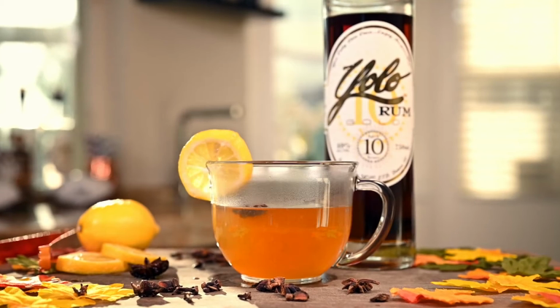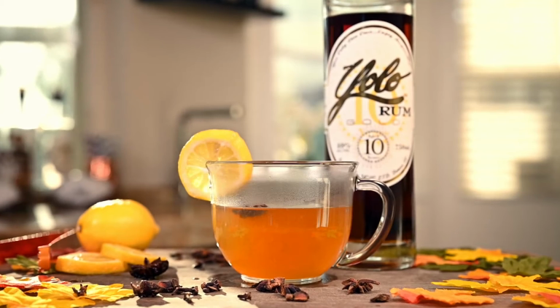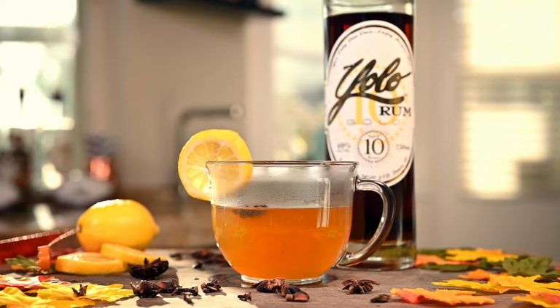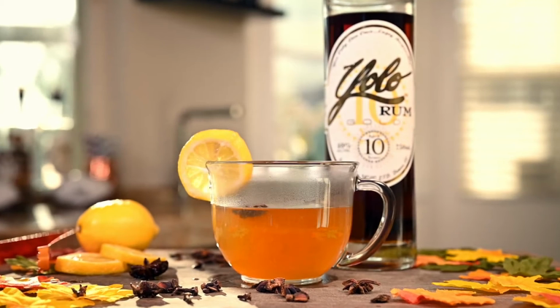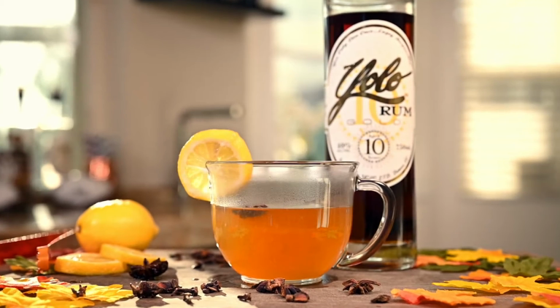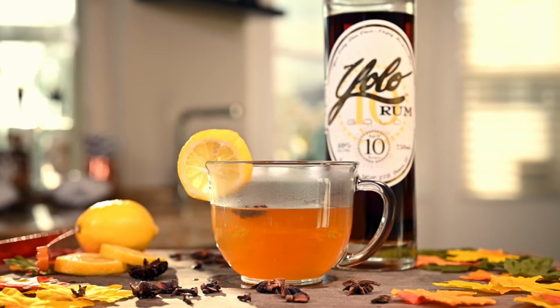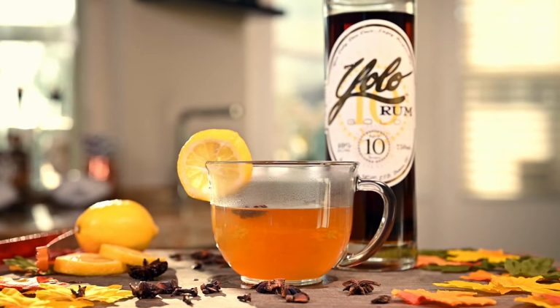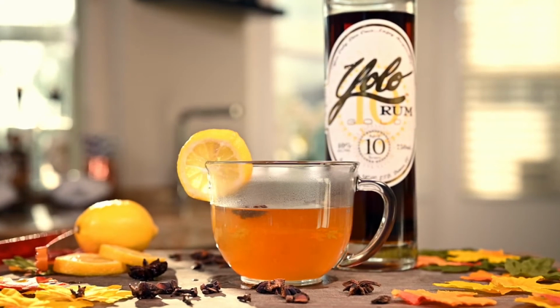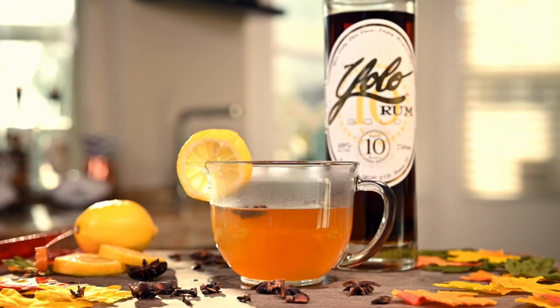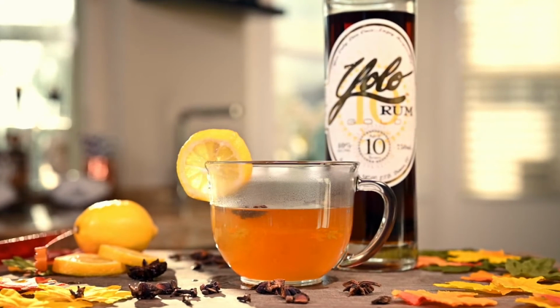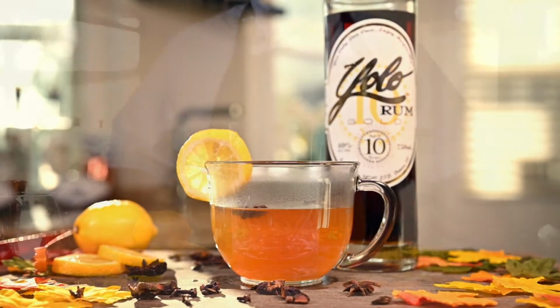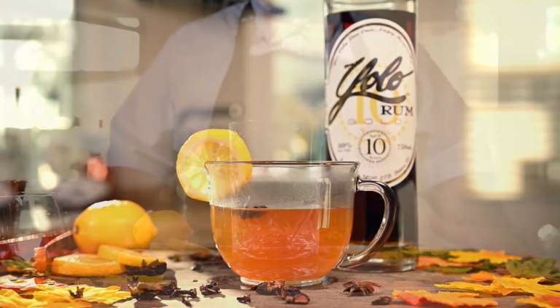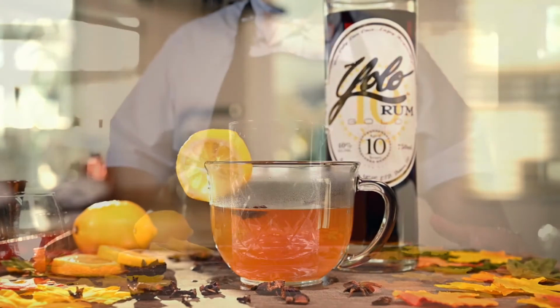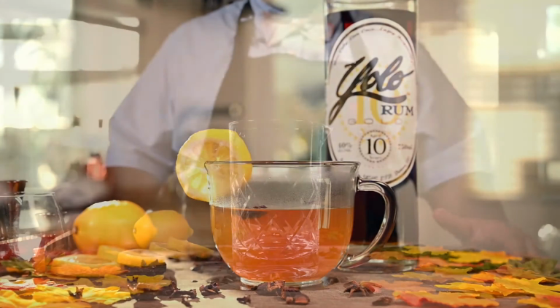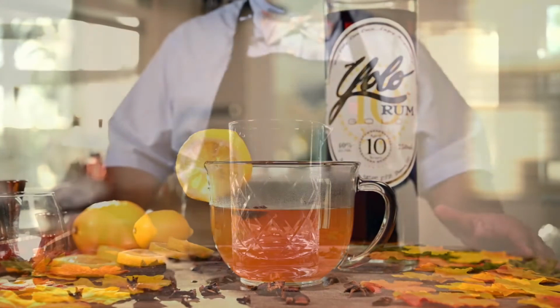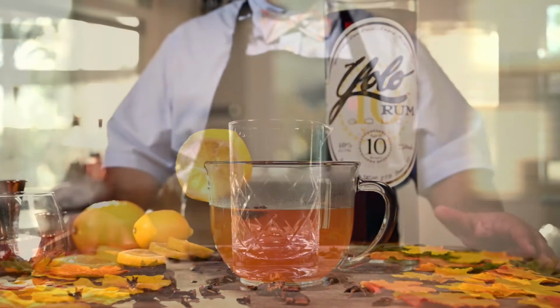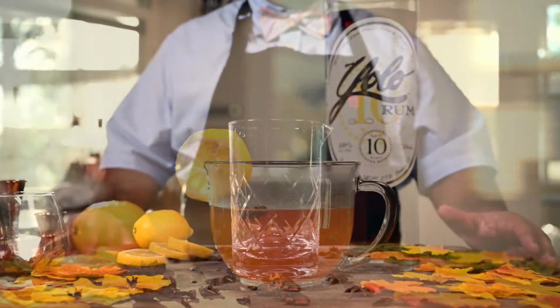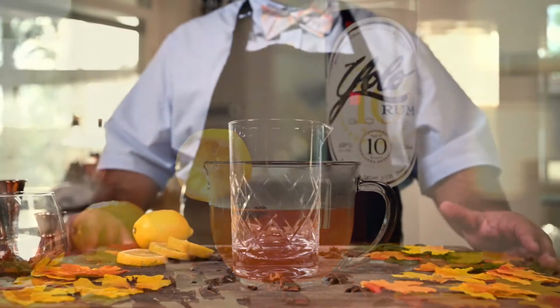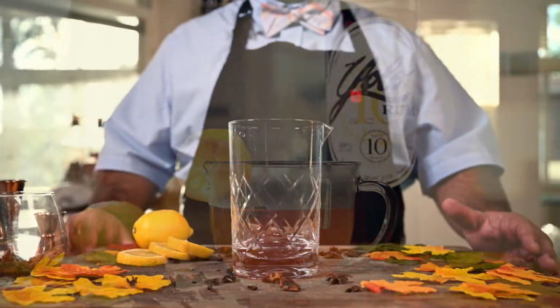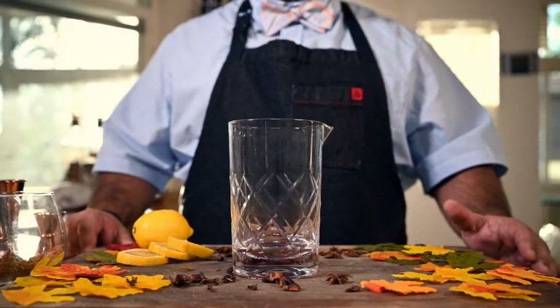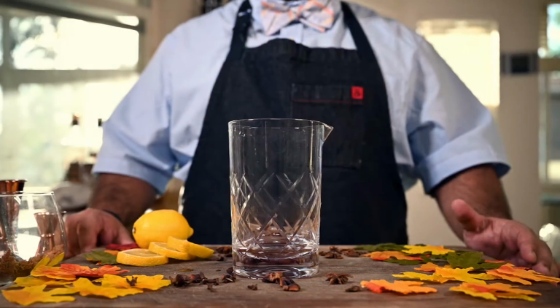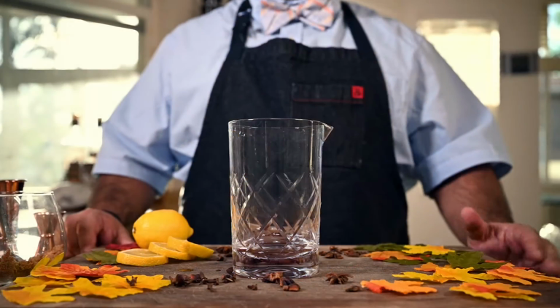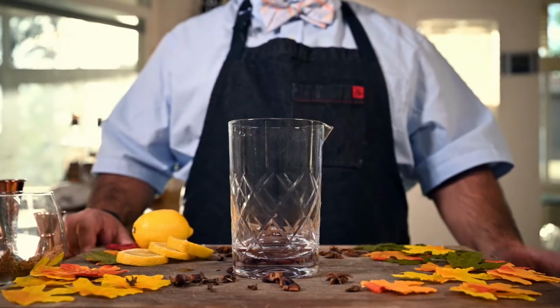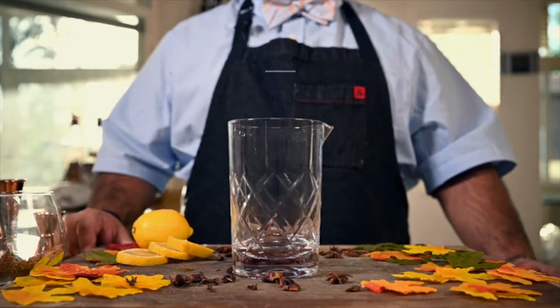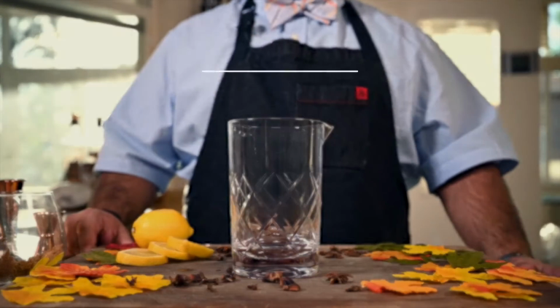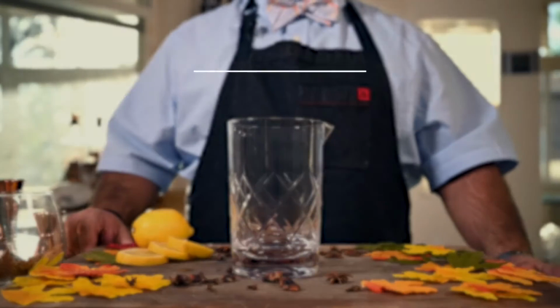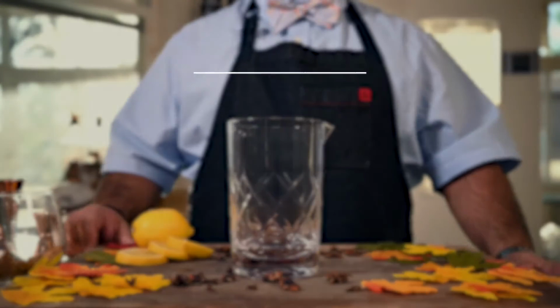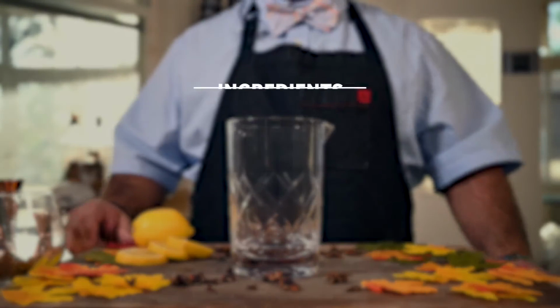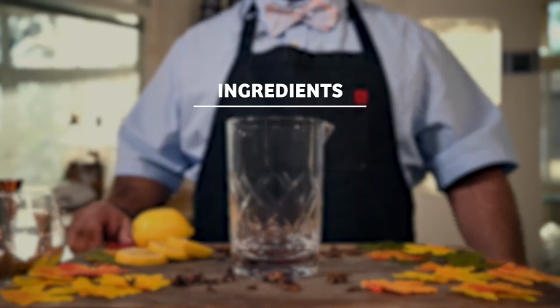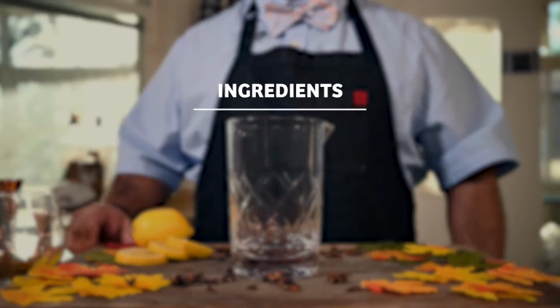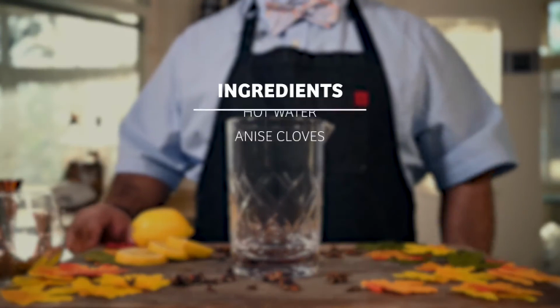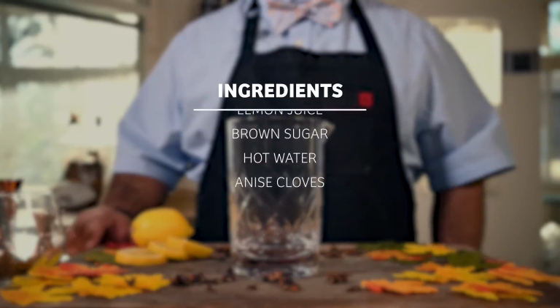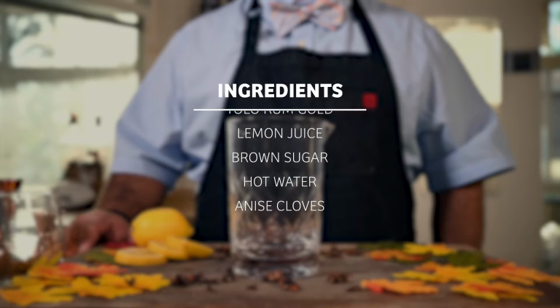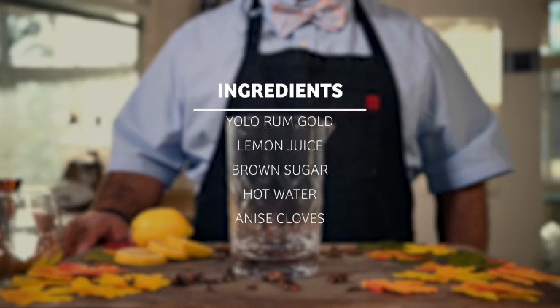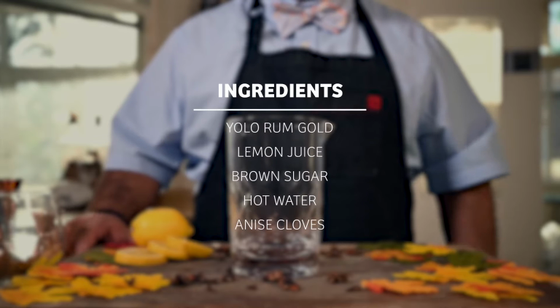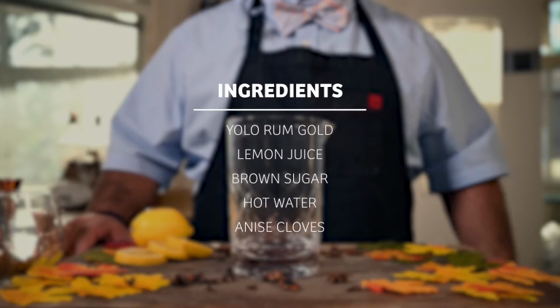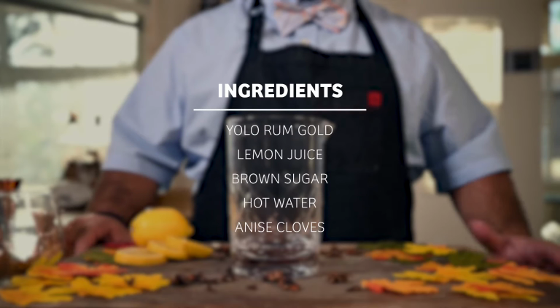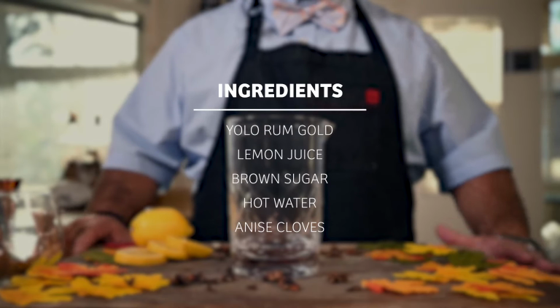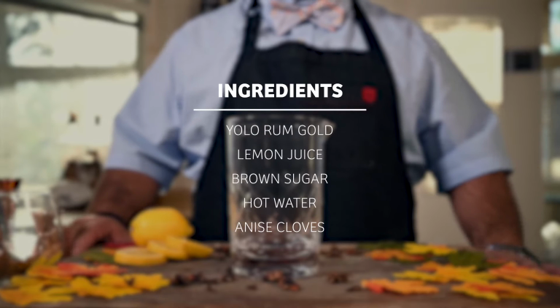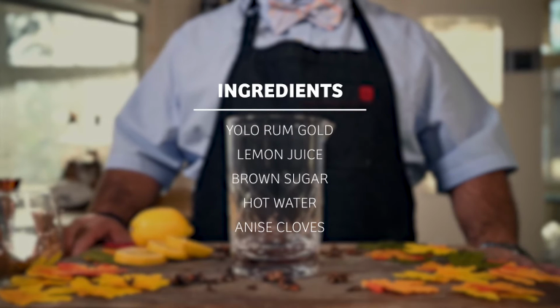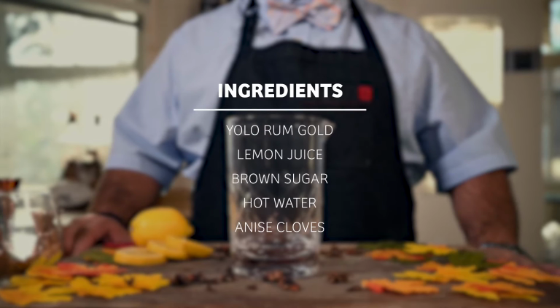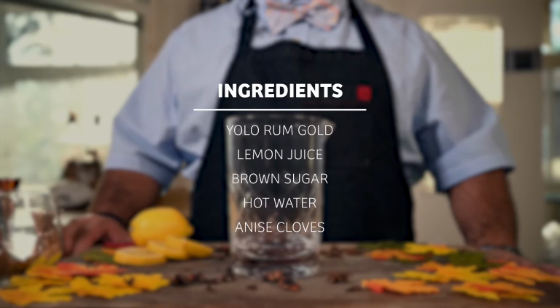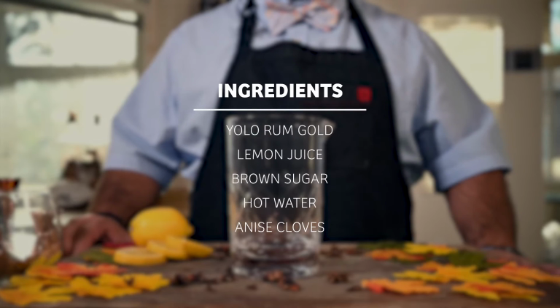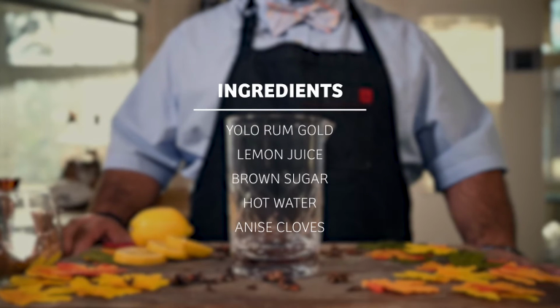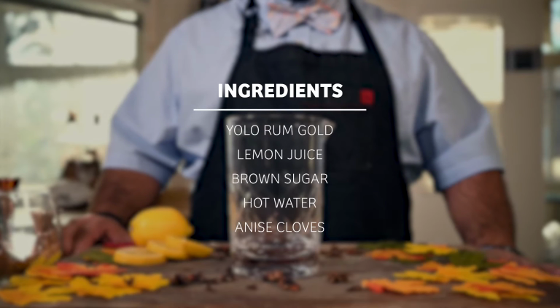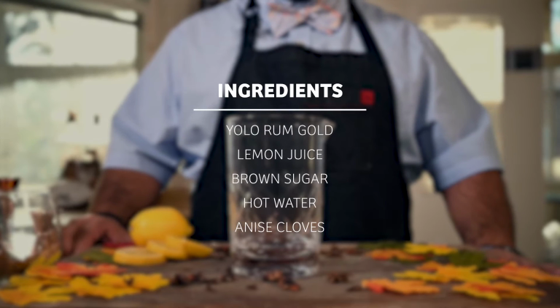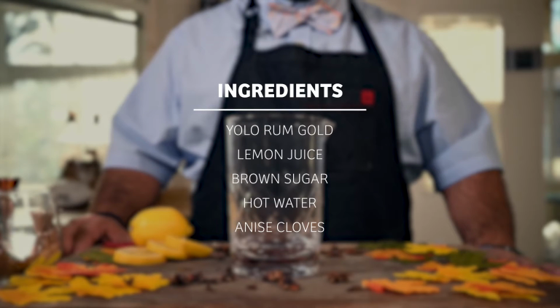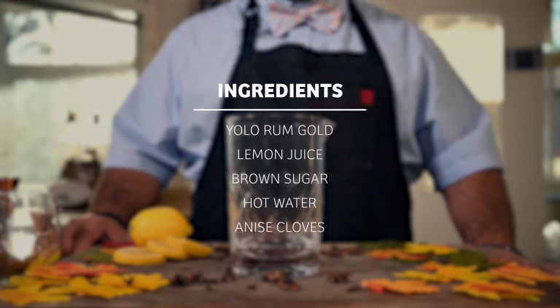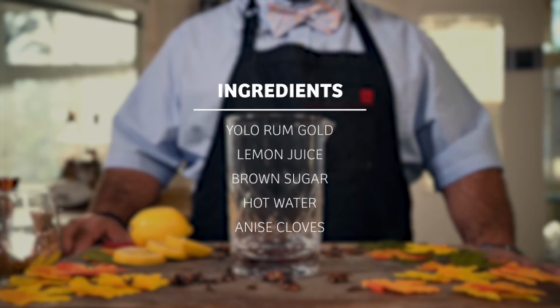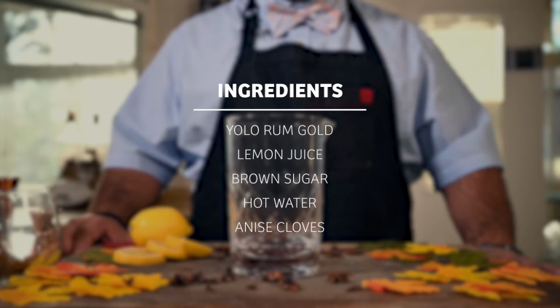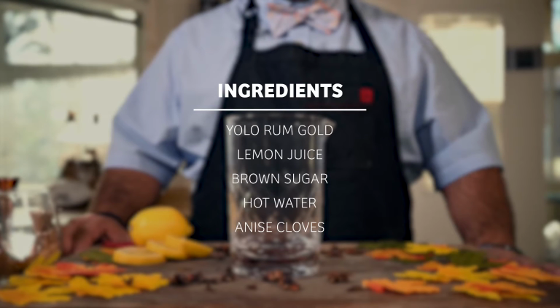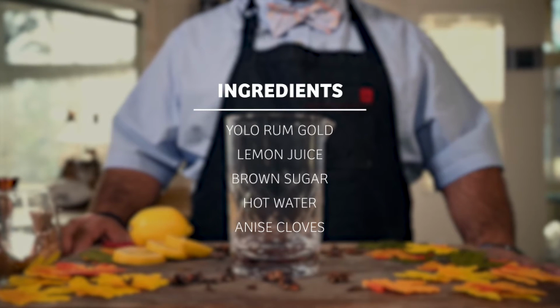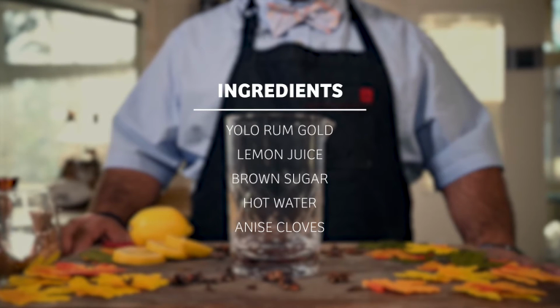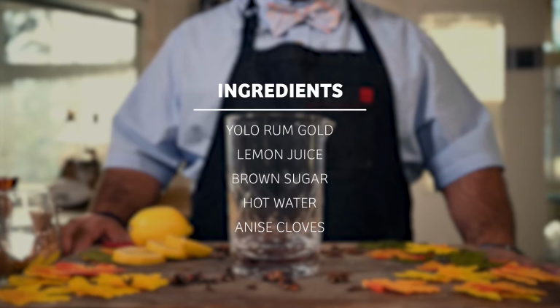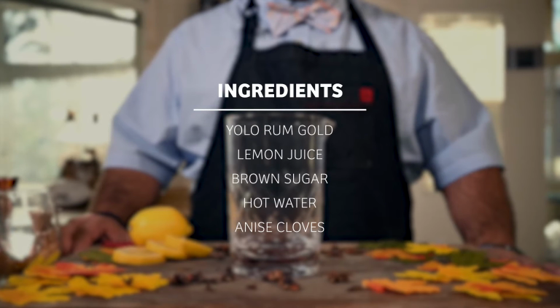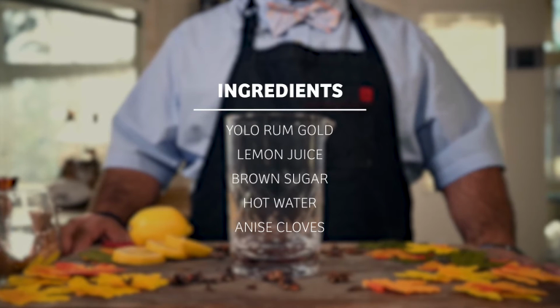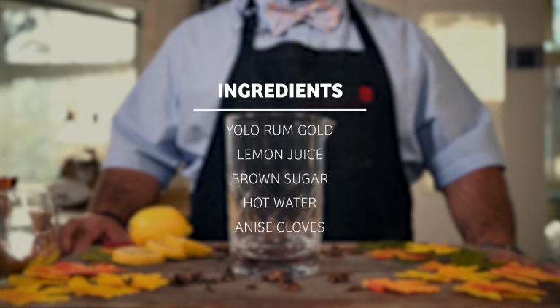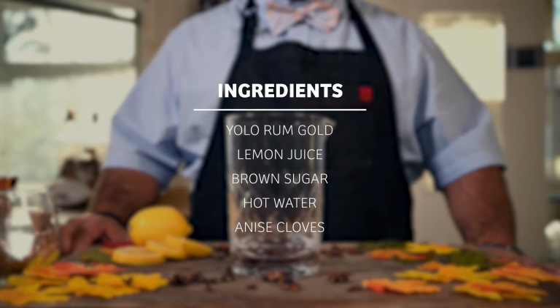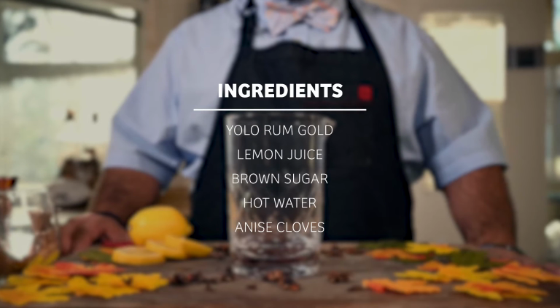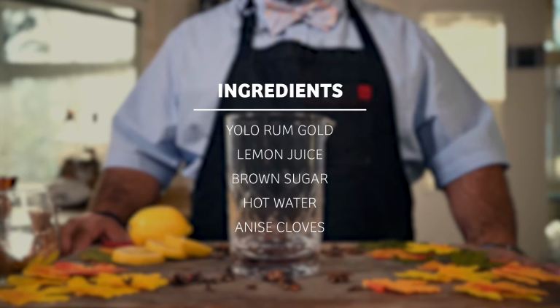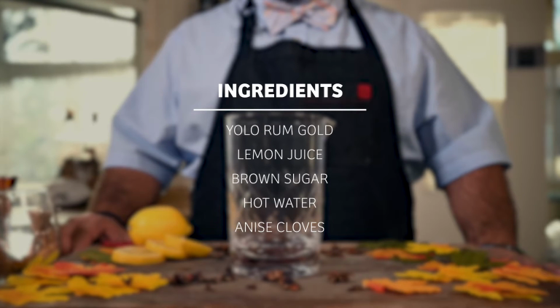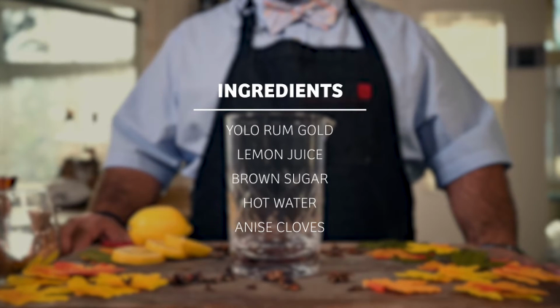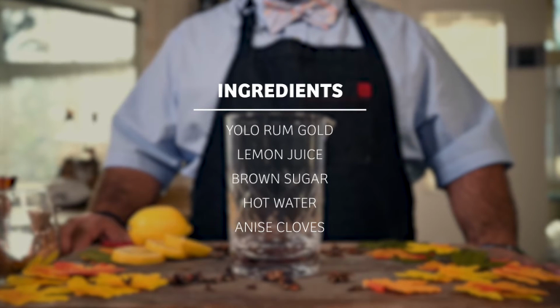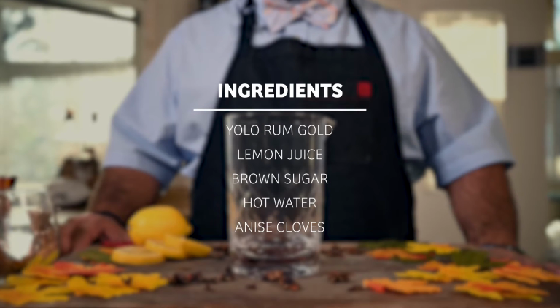Today we'll be creating the YOLO Hot Toddy with anise, cloves, lemon juice, brown sugar, hot water, and YOLO Gold.